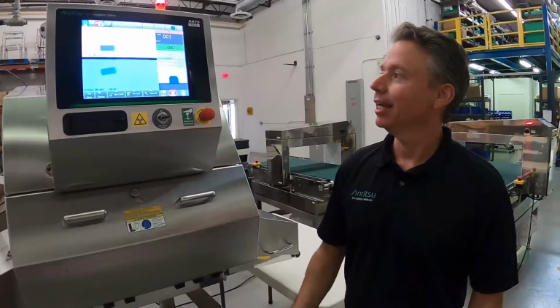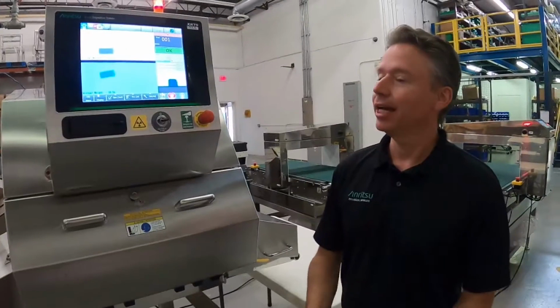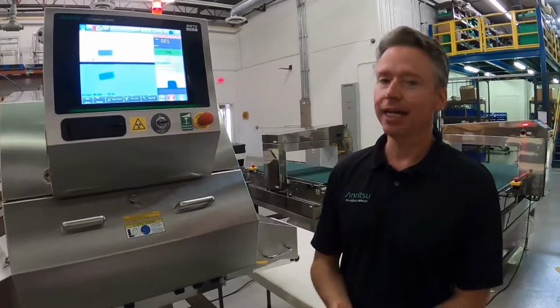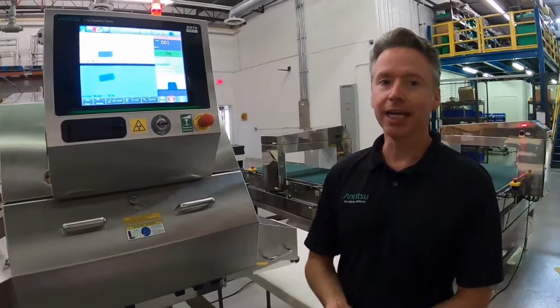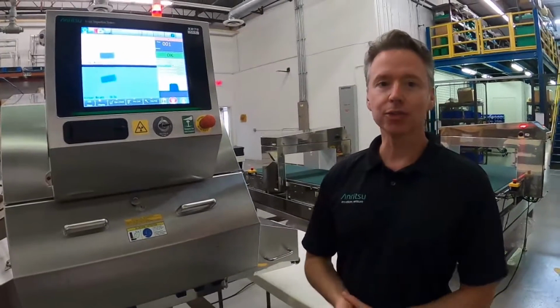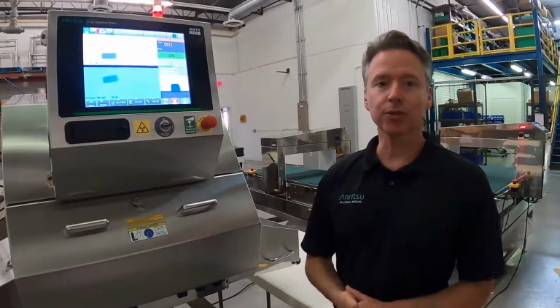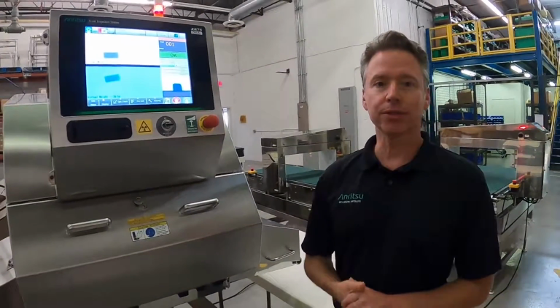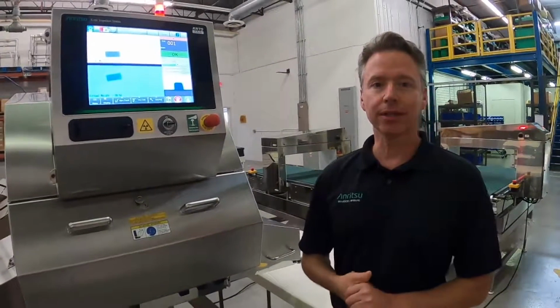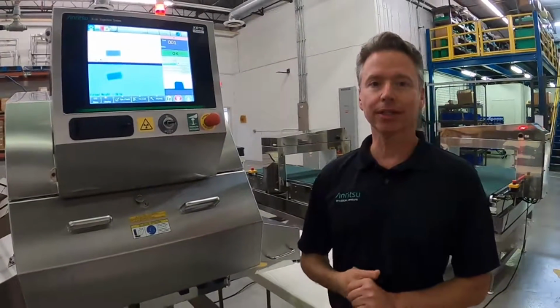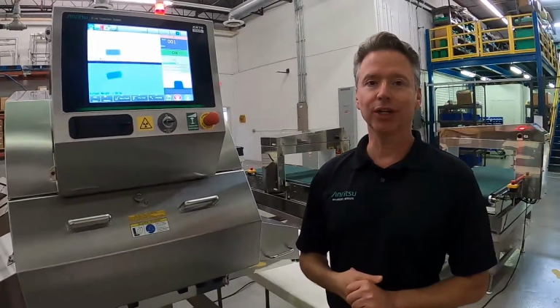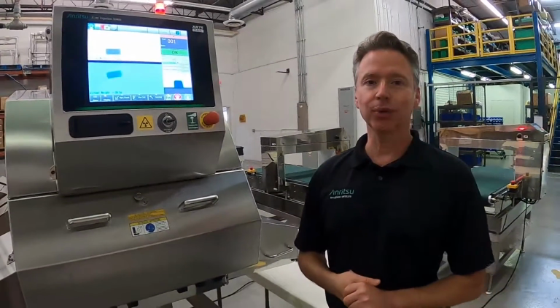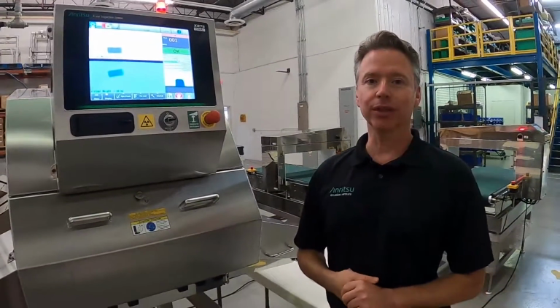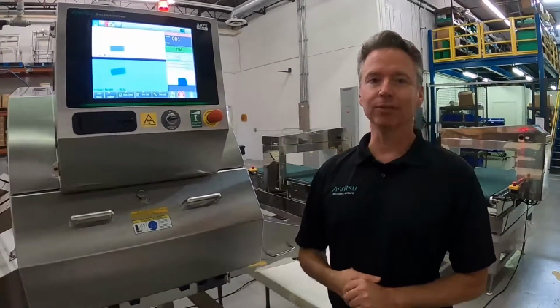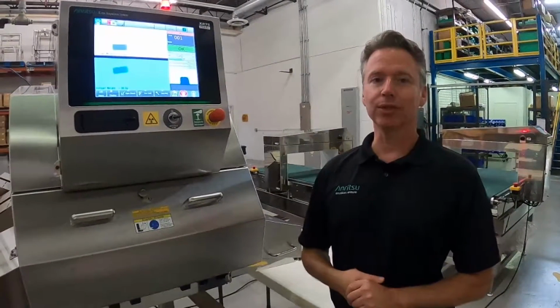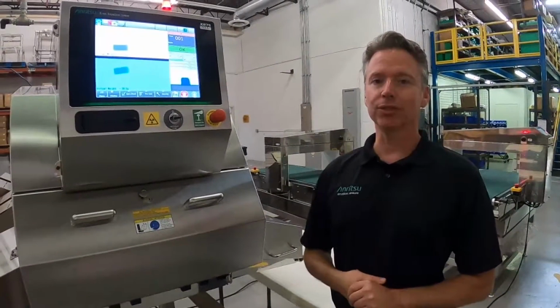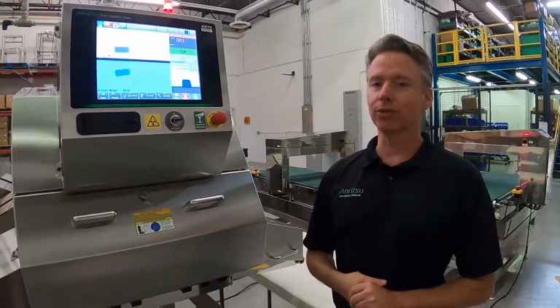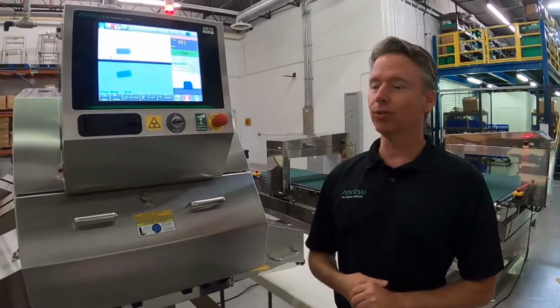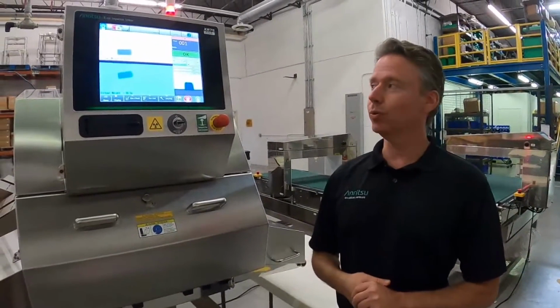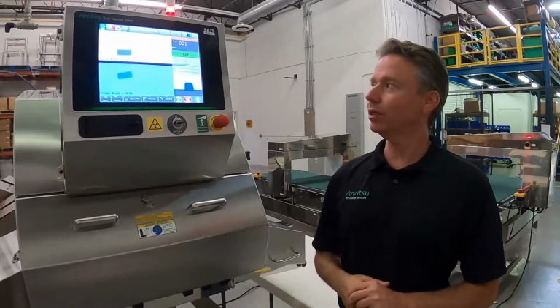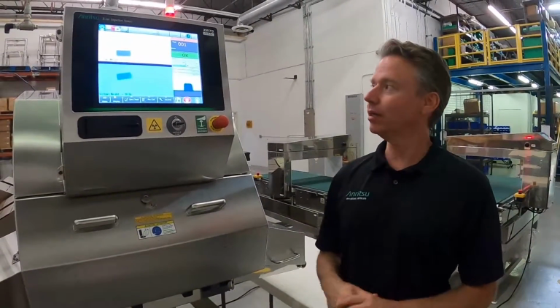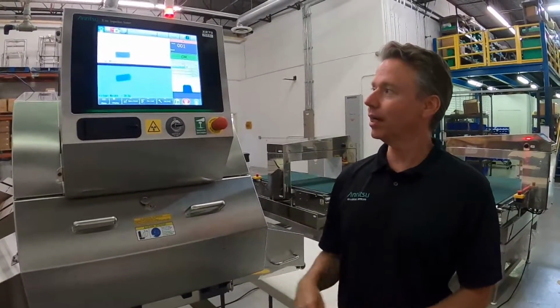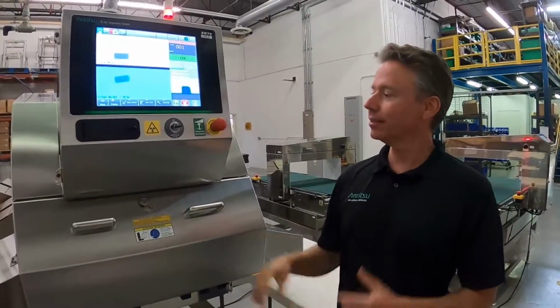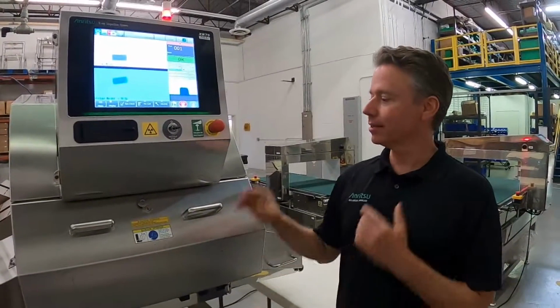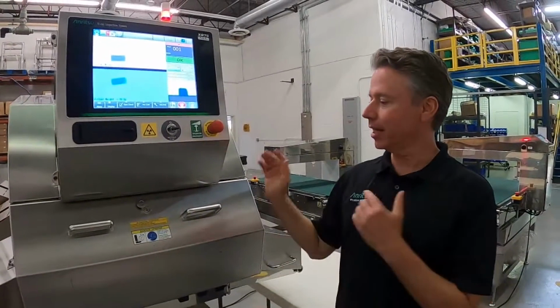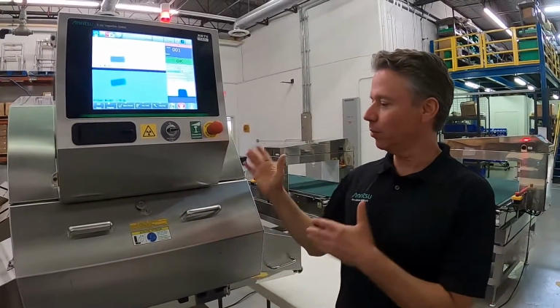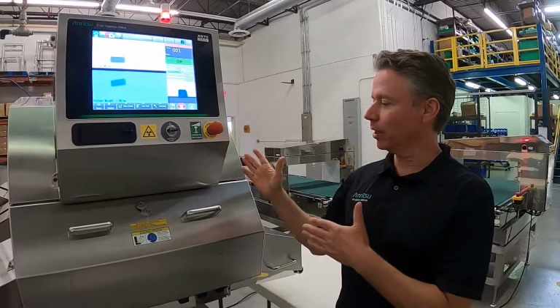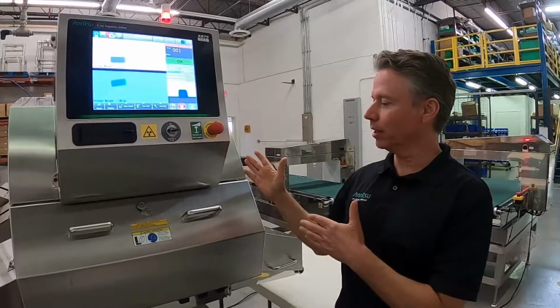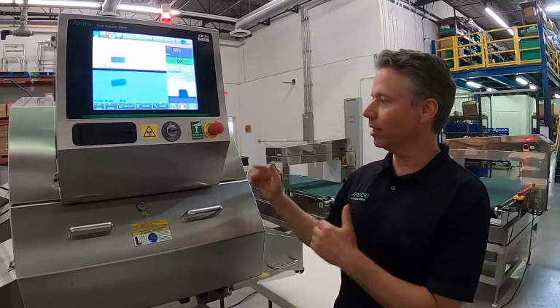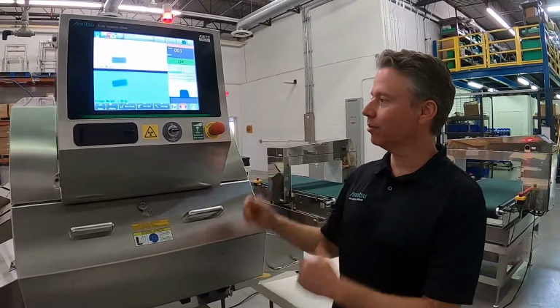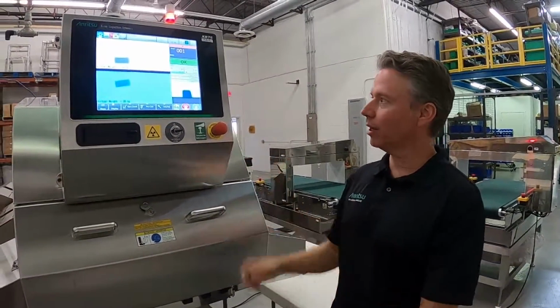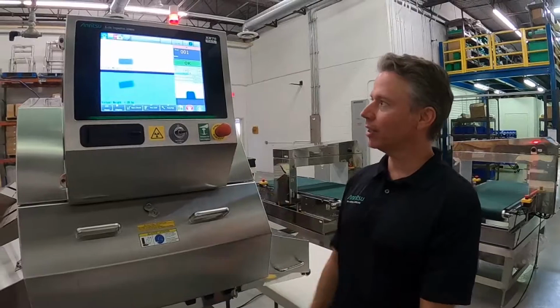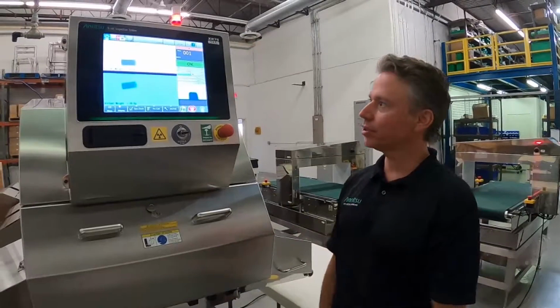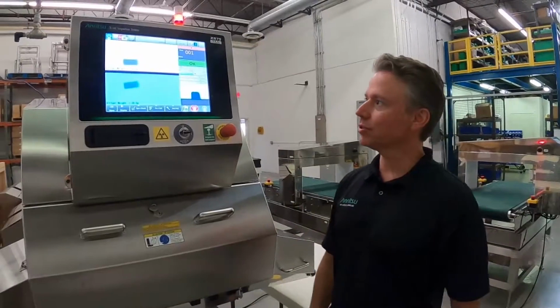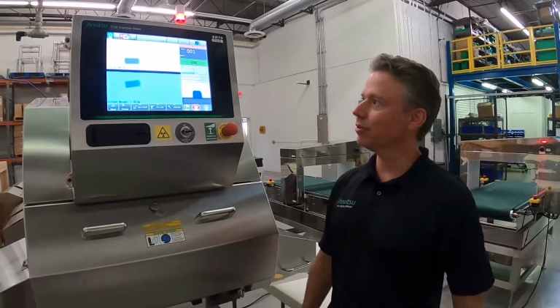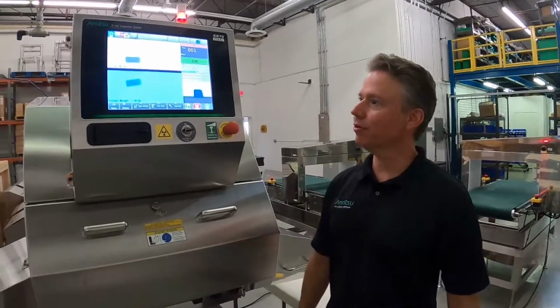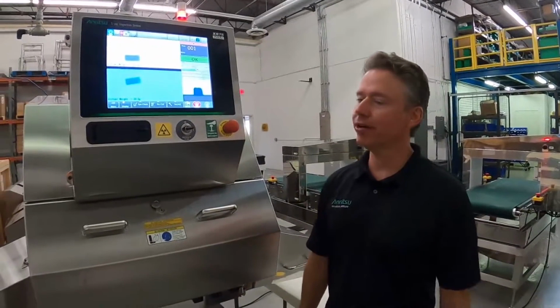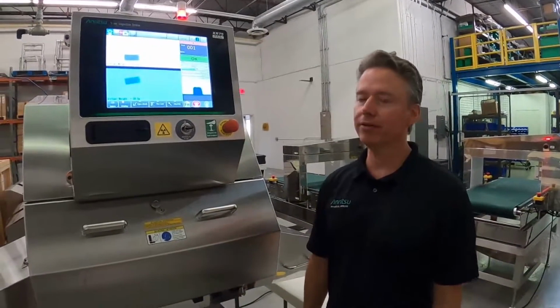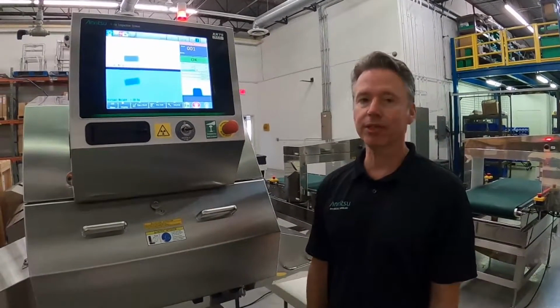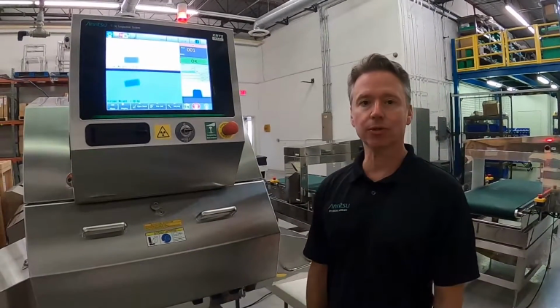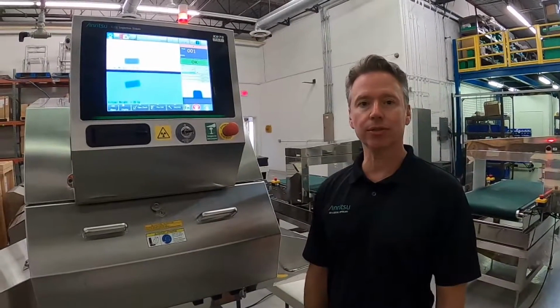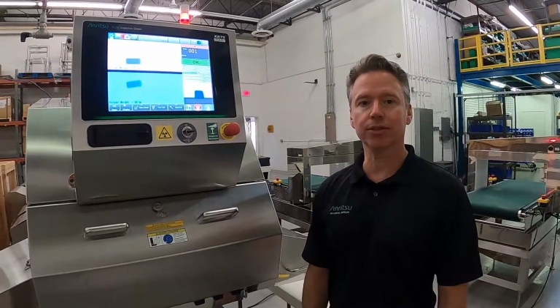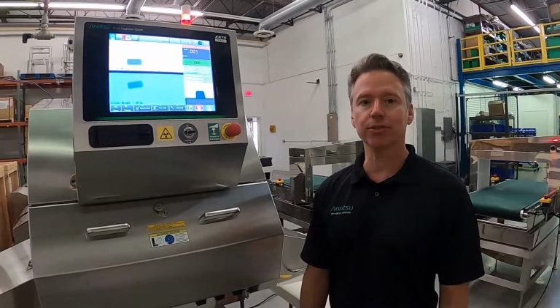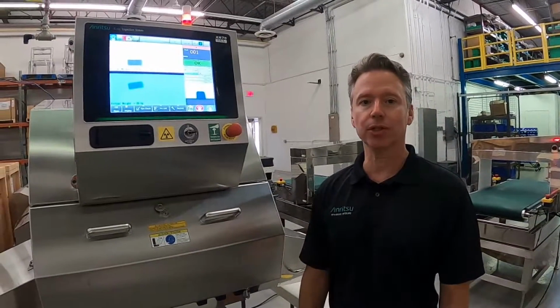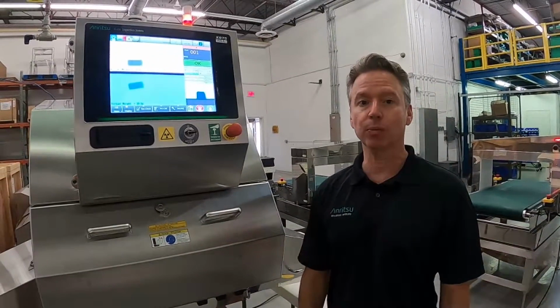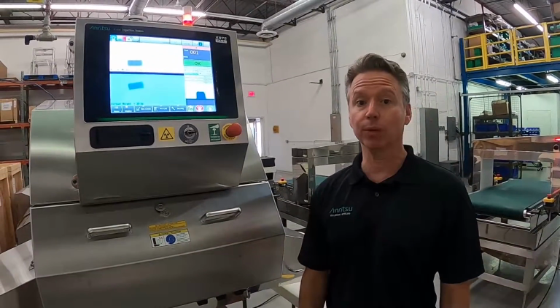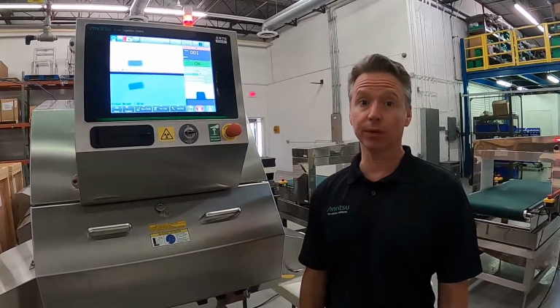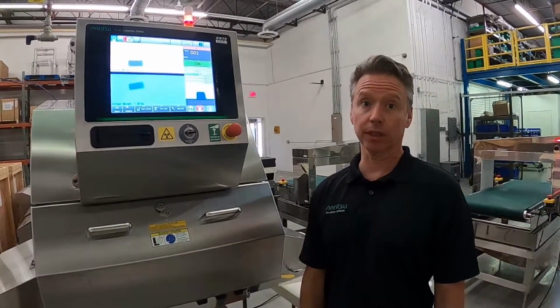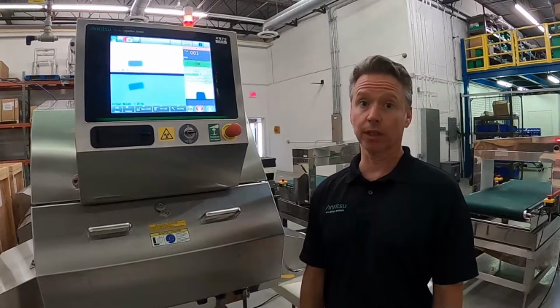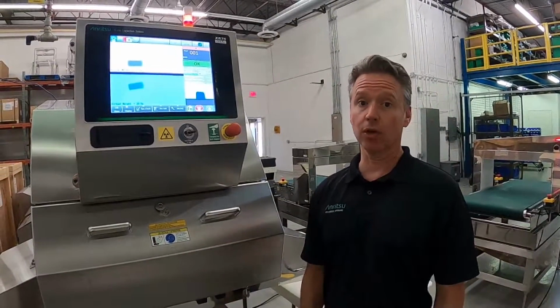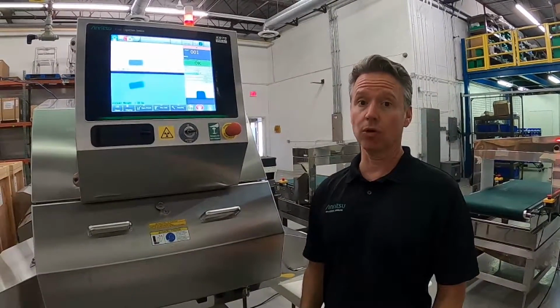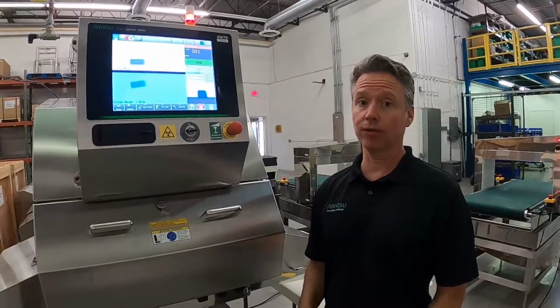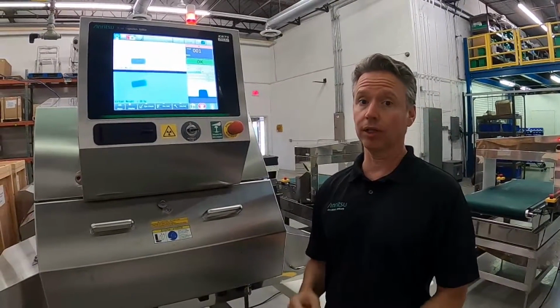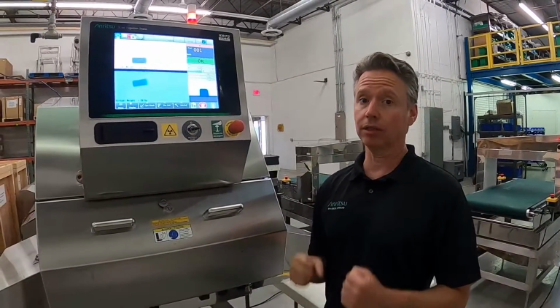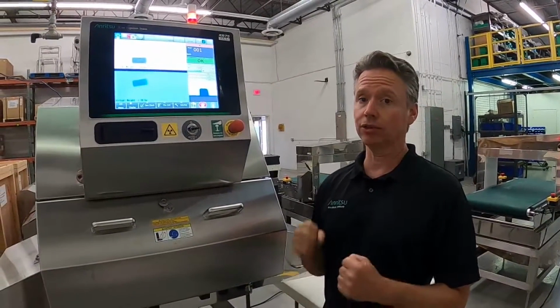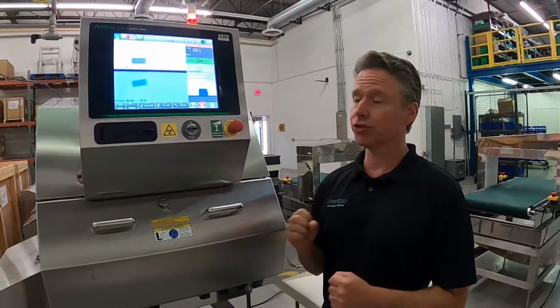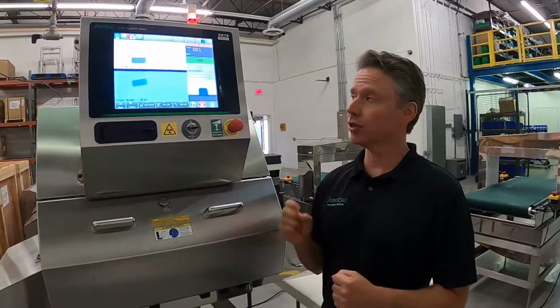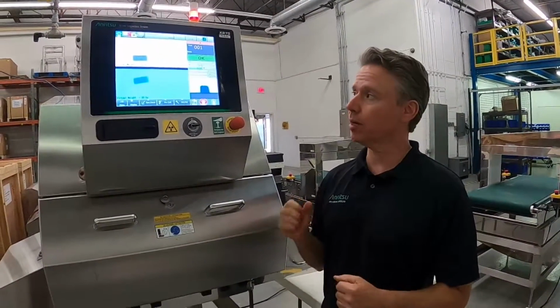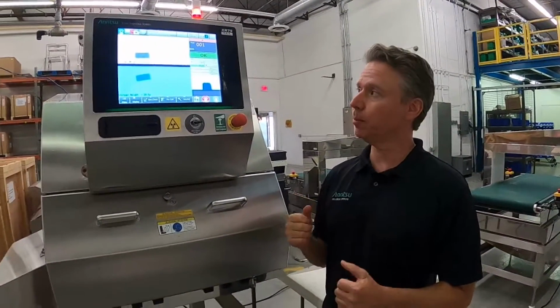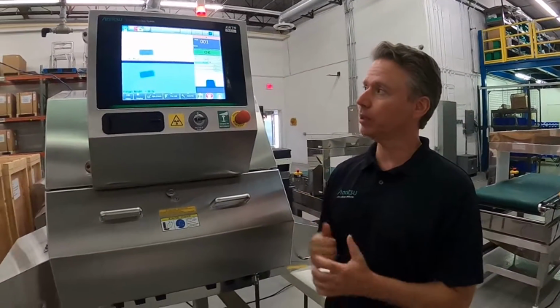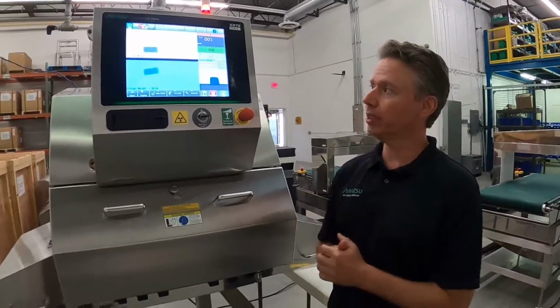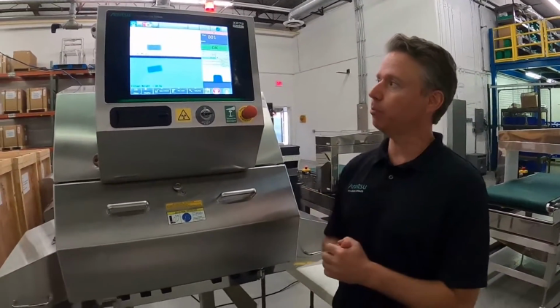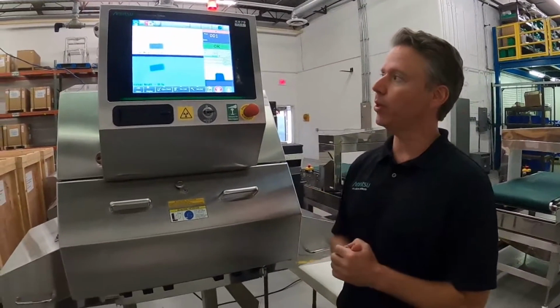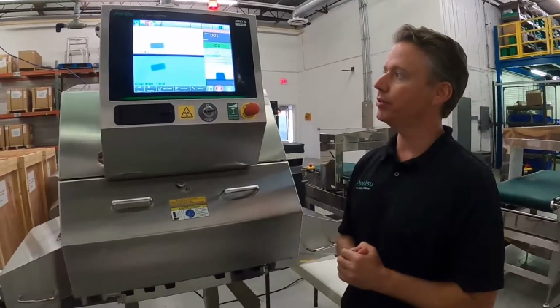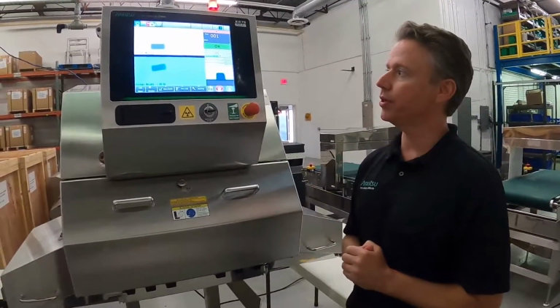Hi guys, Chris Young here with Enritsu. Today we're going to cover our XR75 X-ray system and go over just a couple of key points.